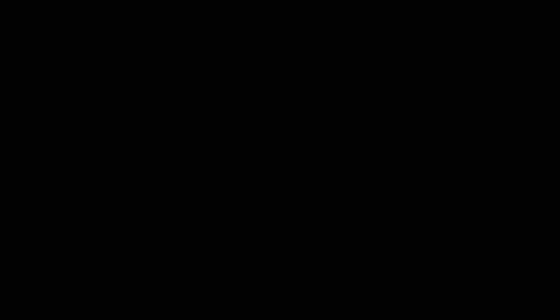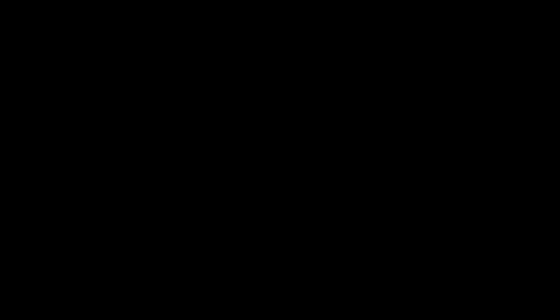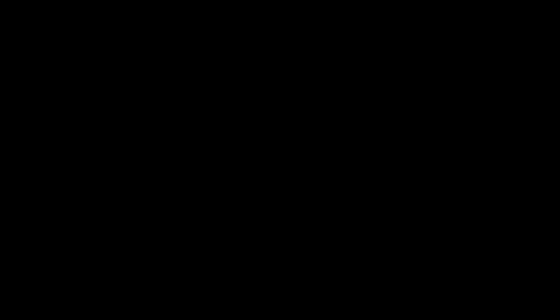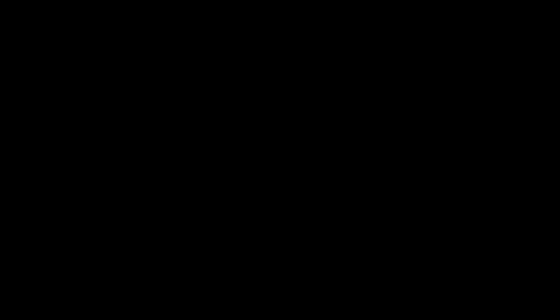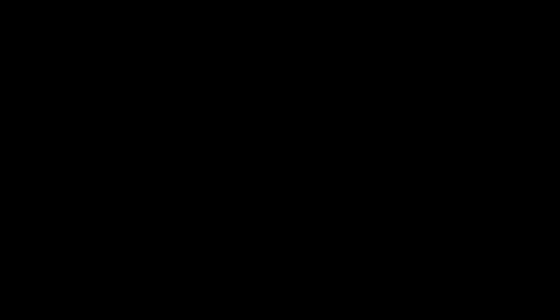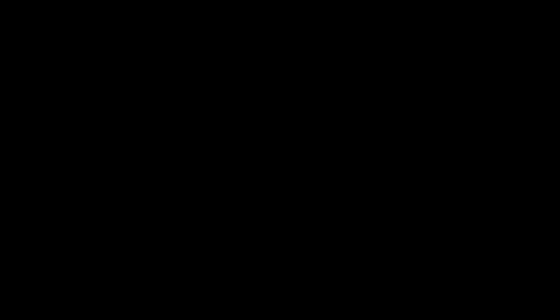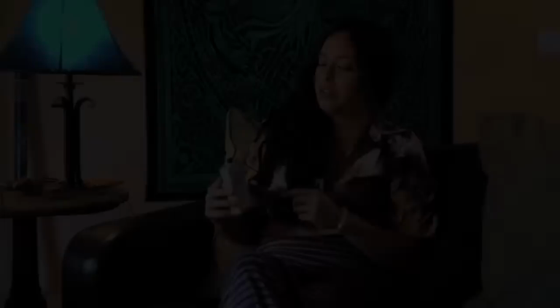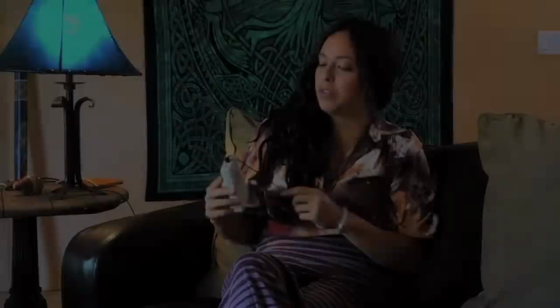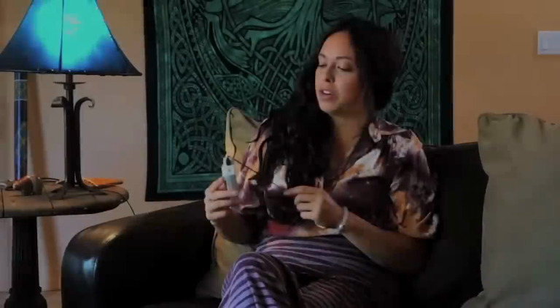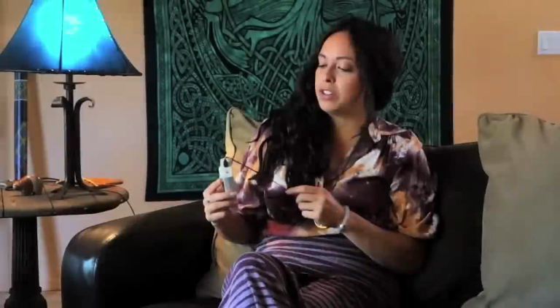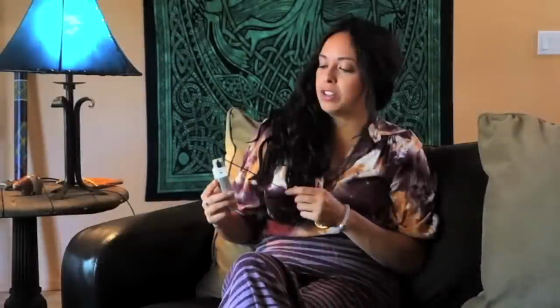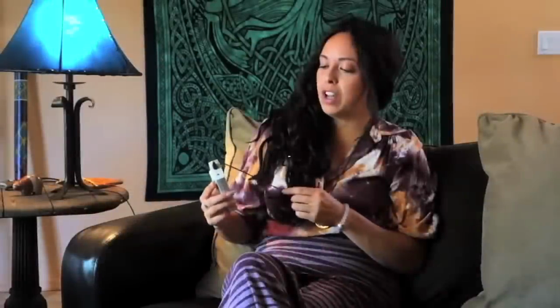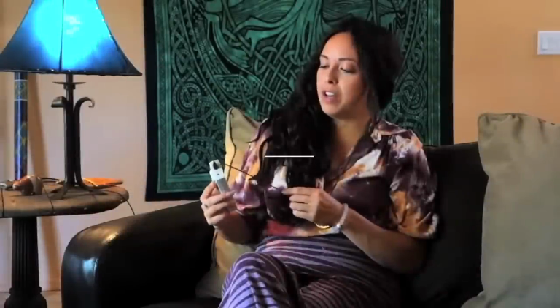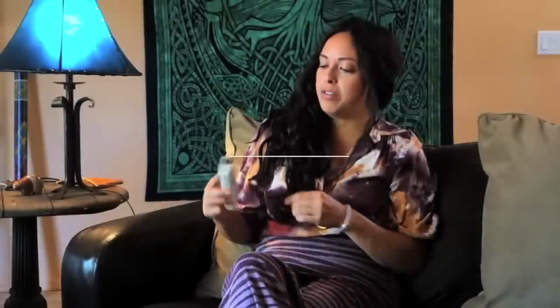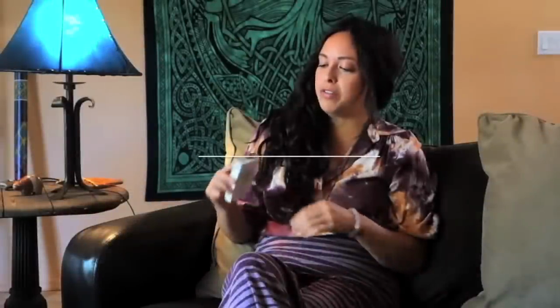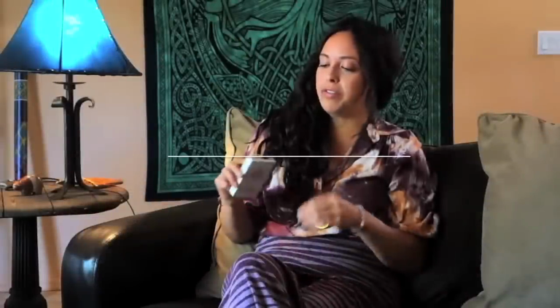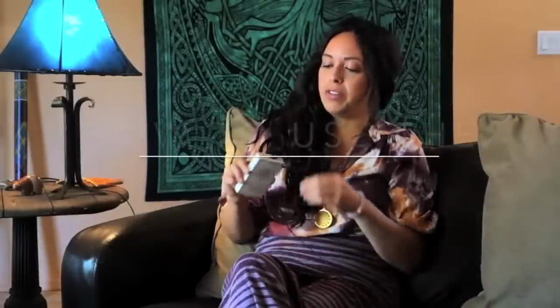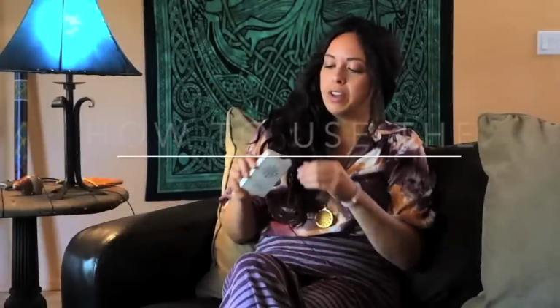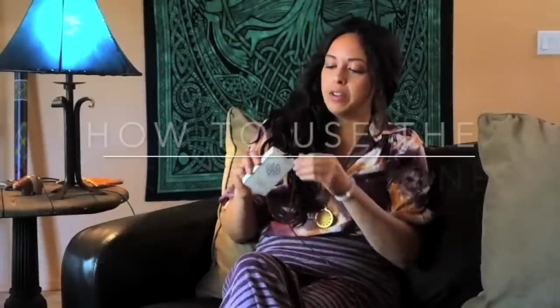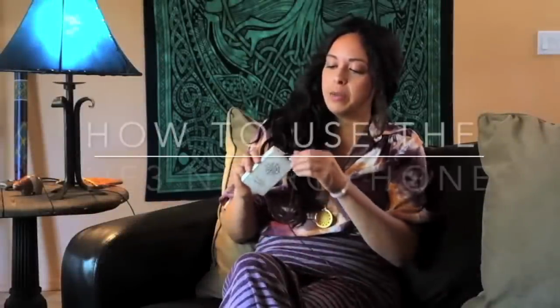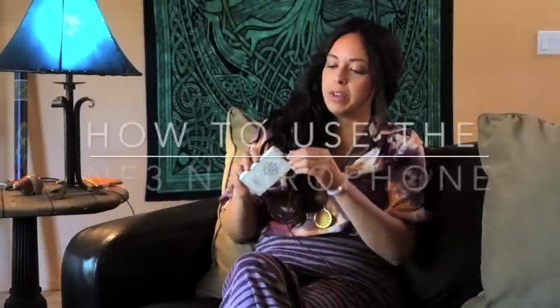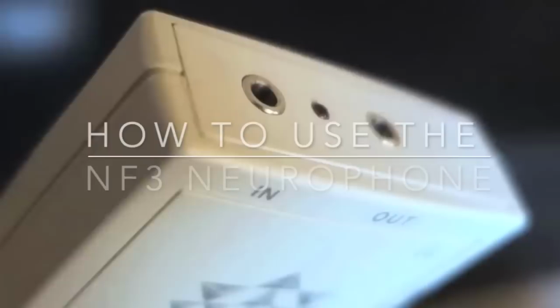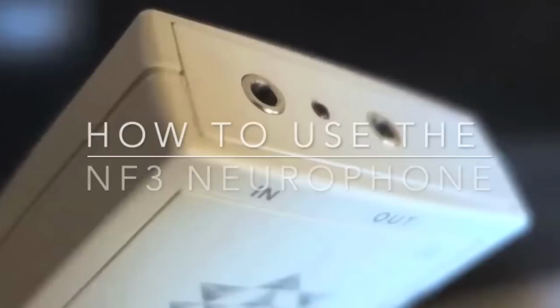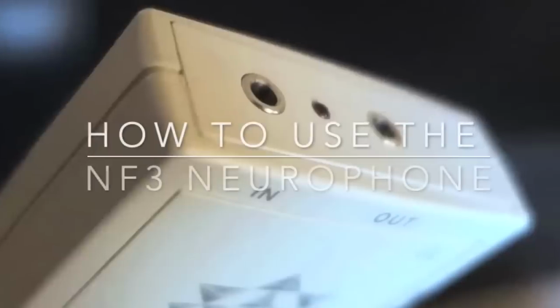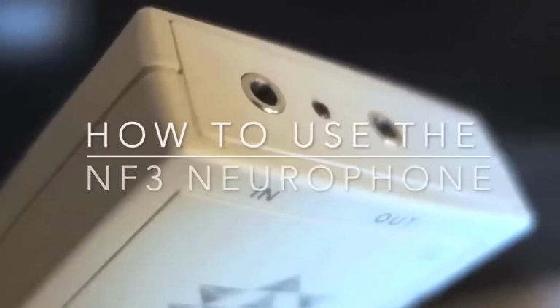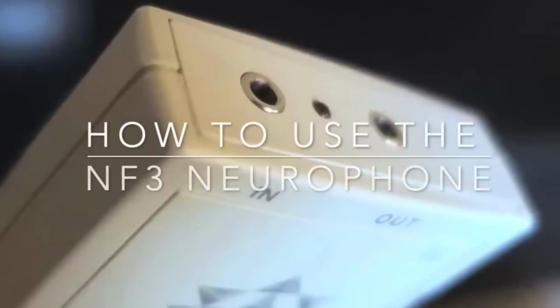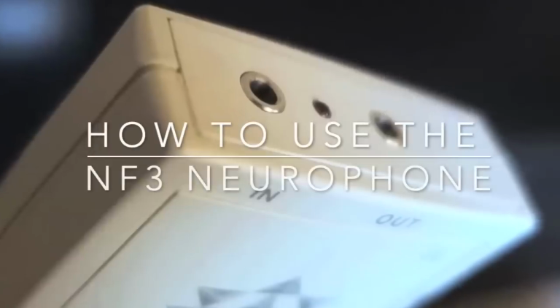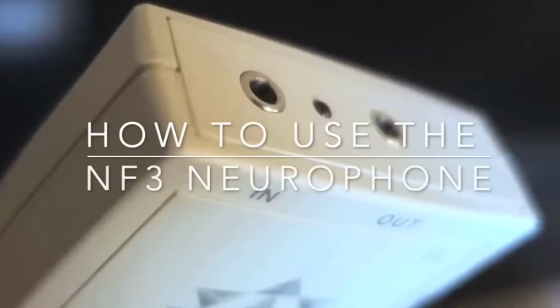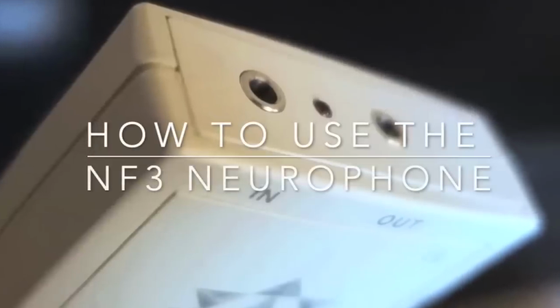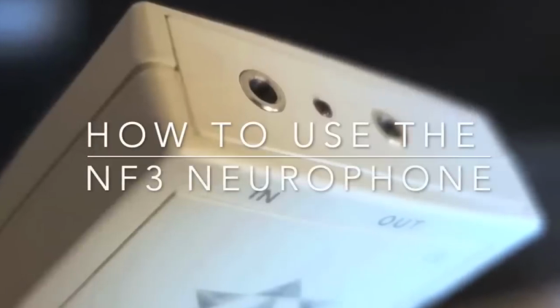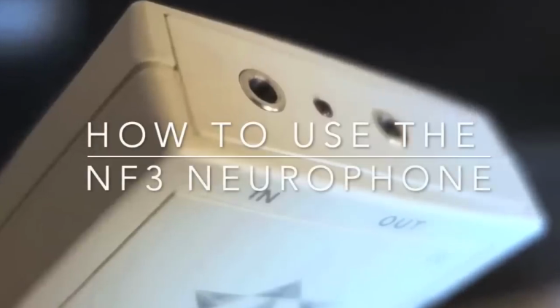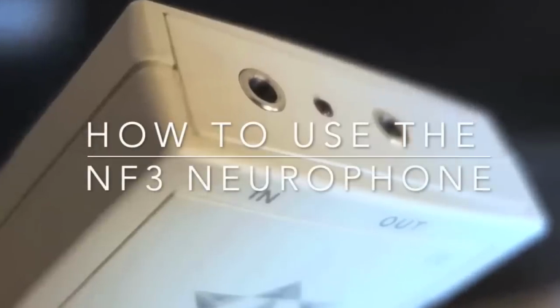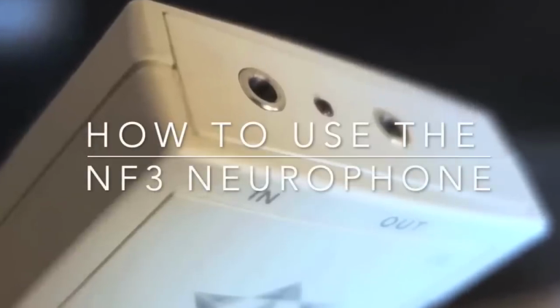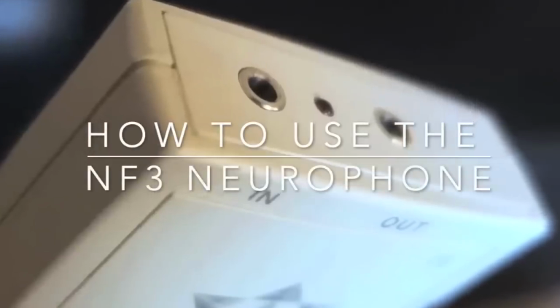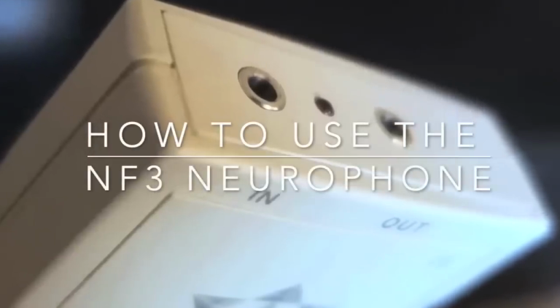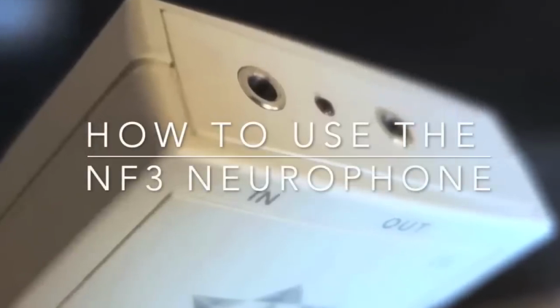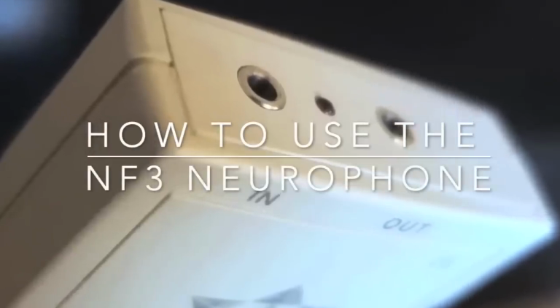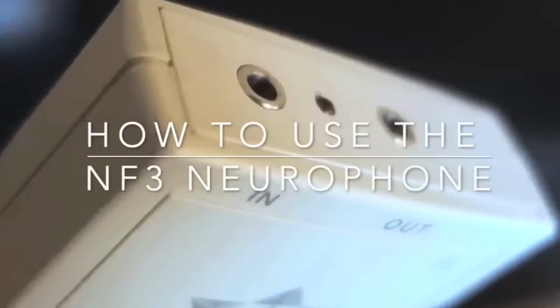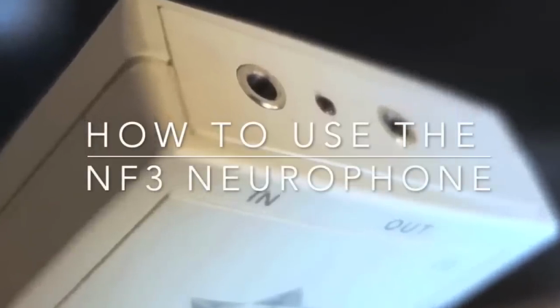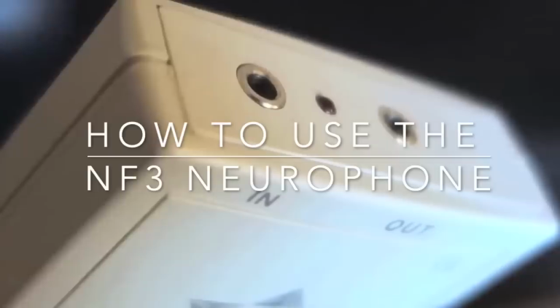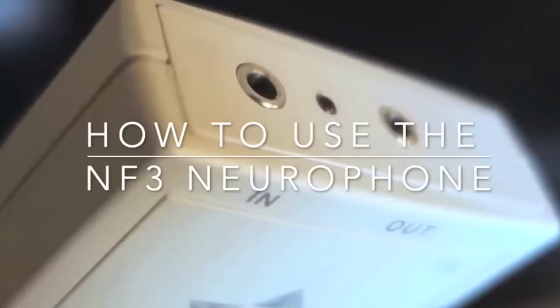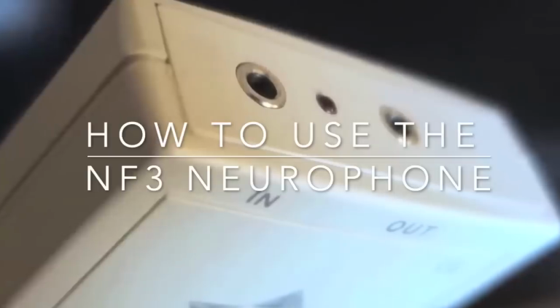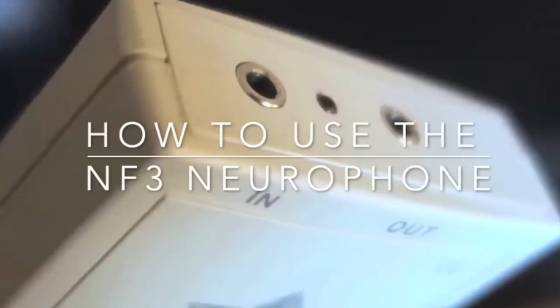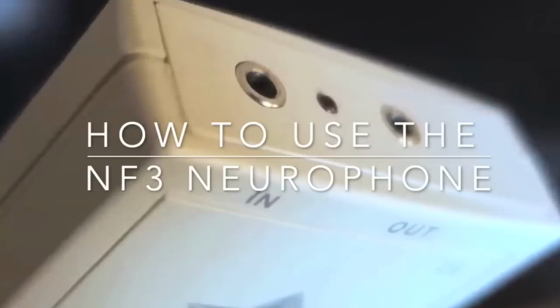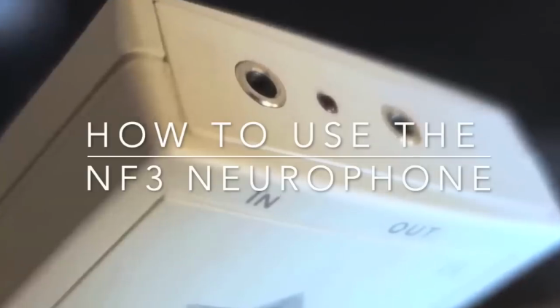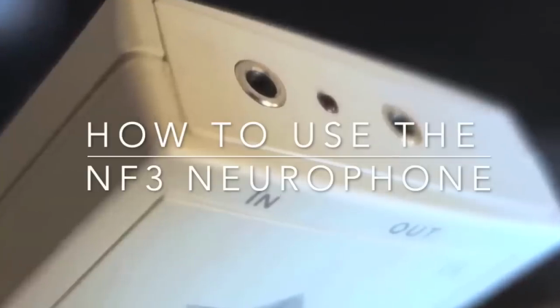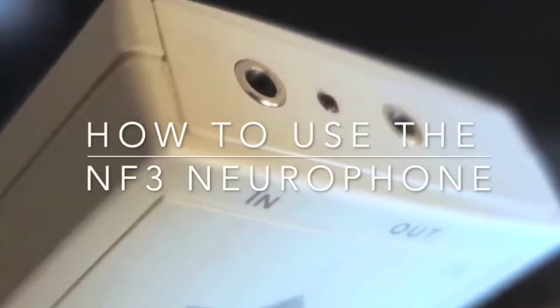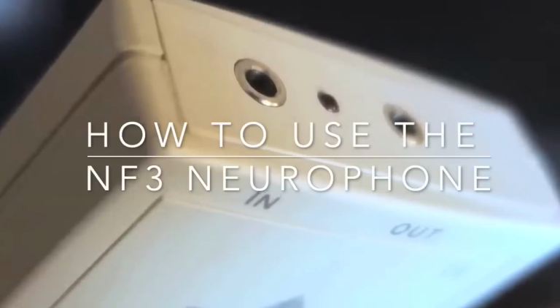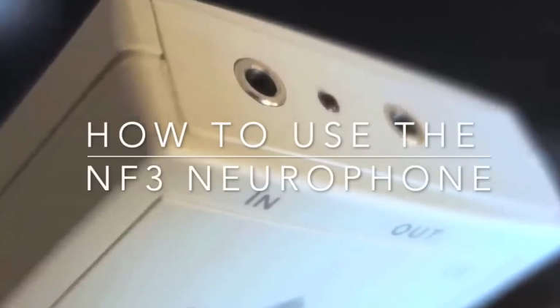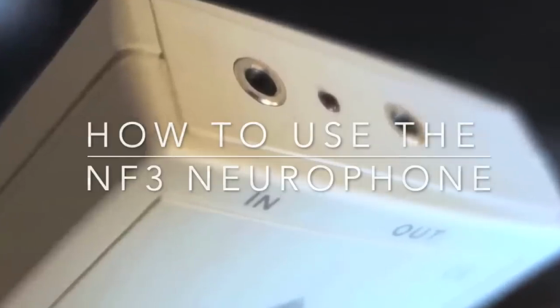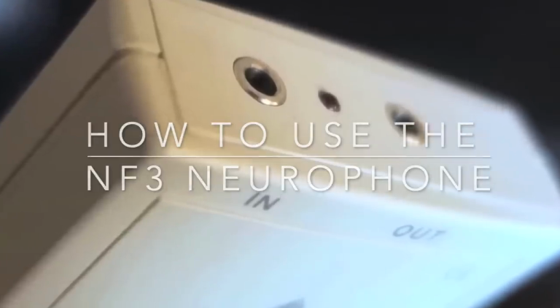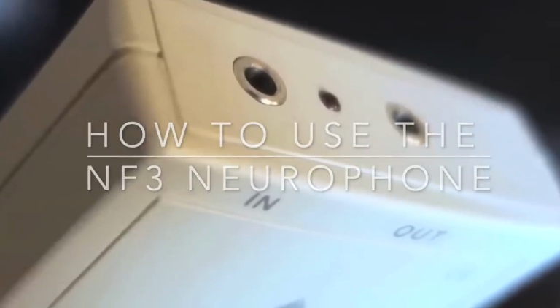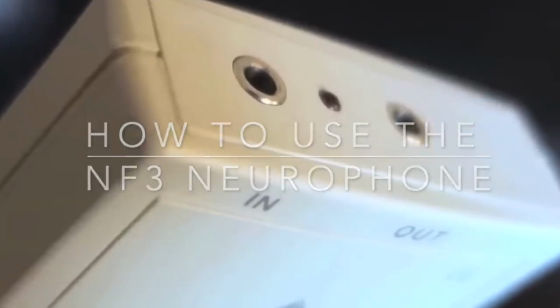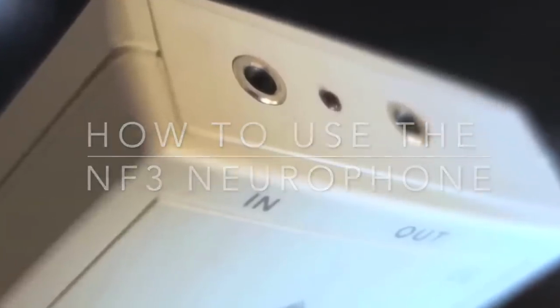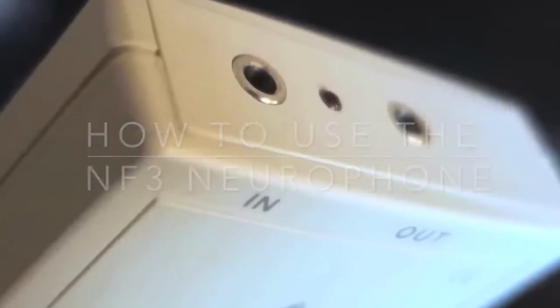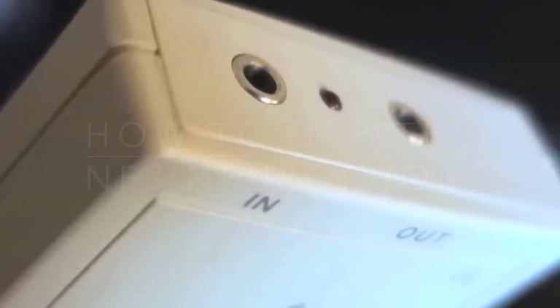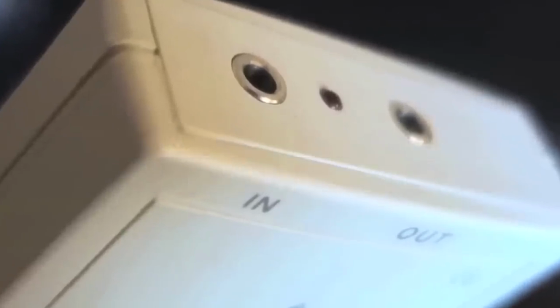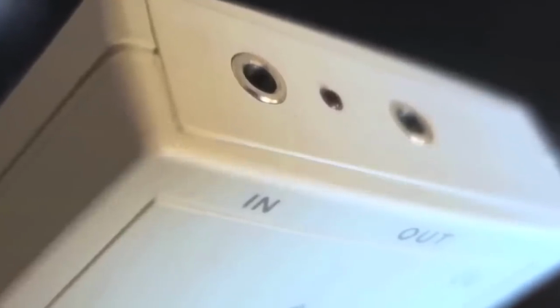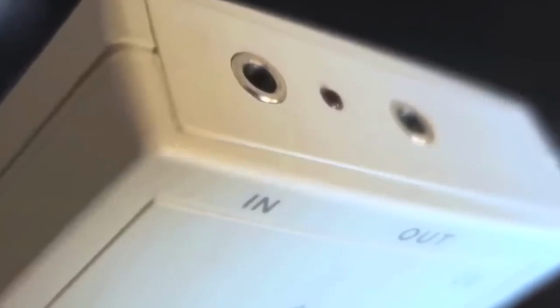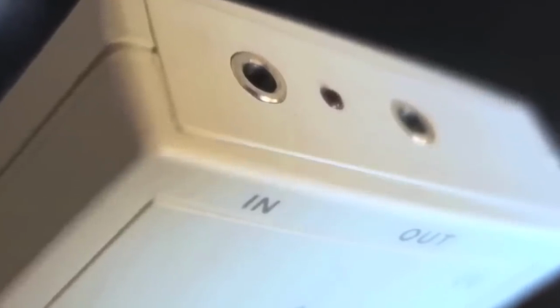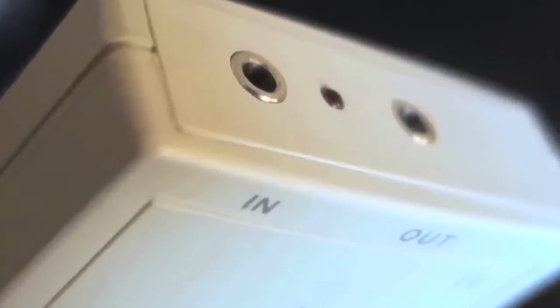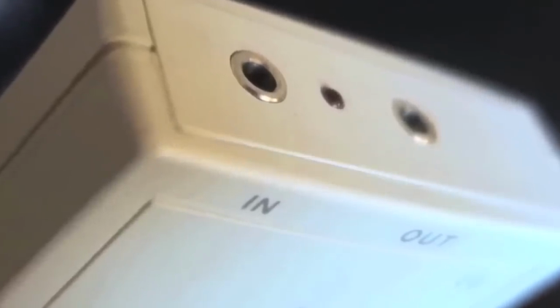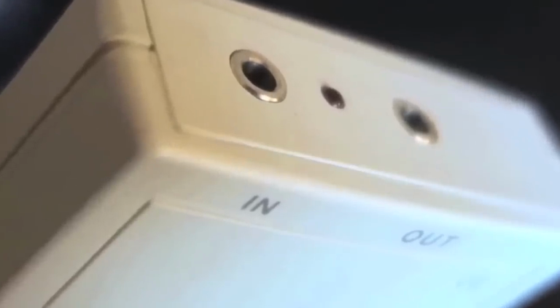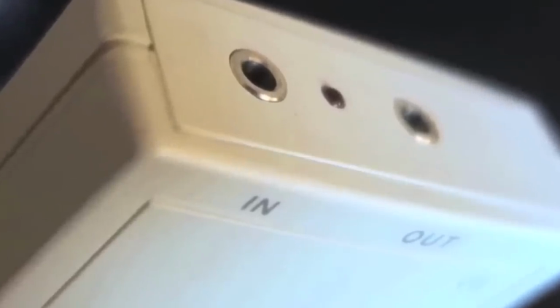First off, we have two holes on the top. One is the output, one is the input.